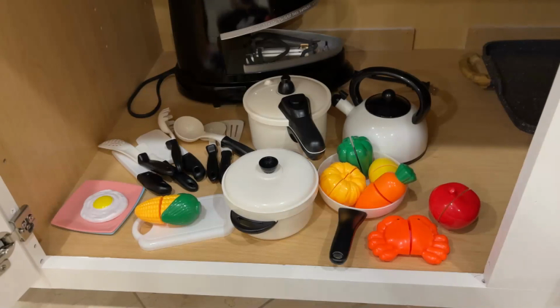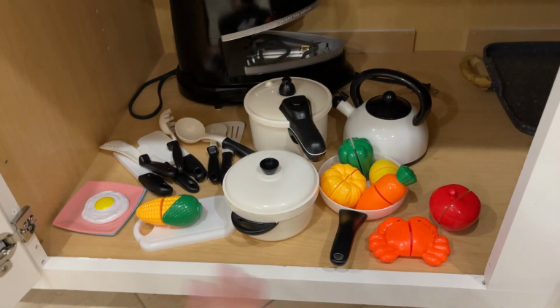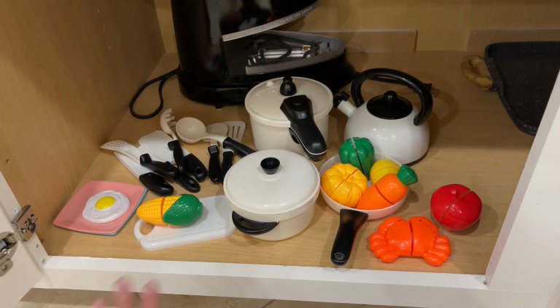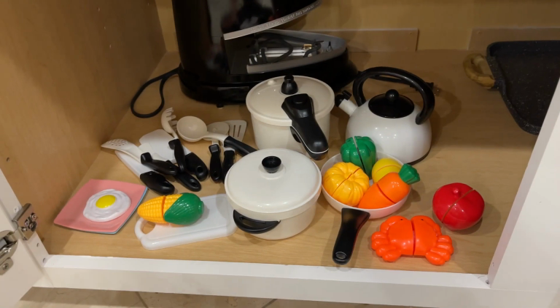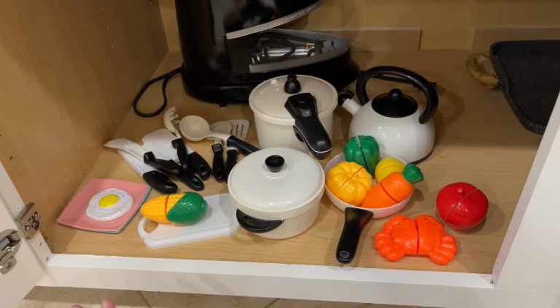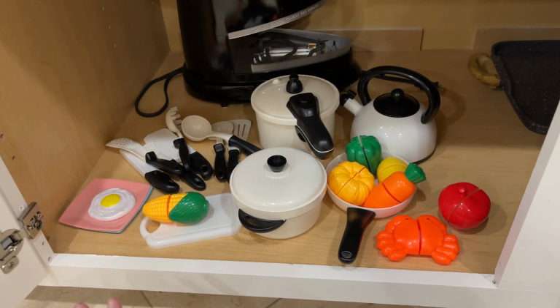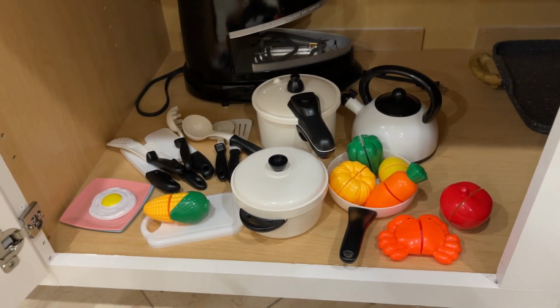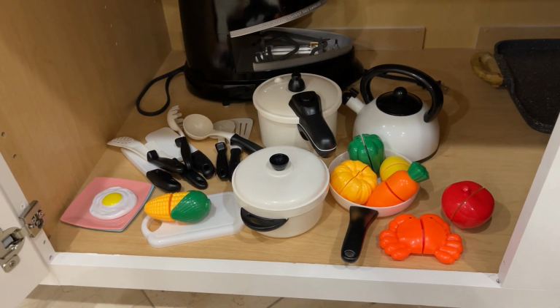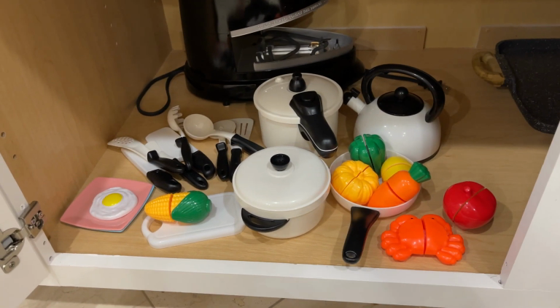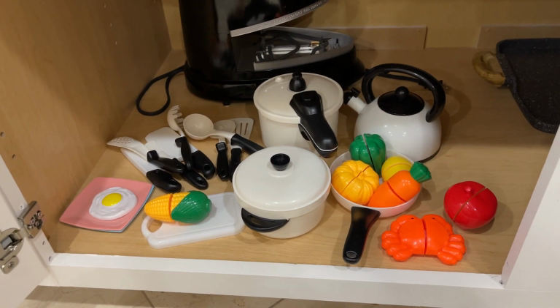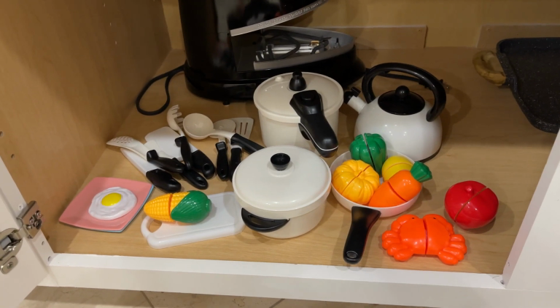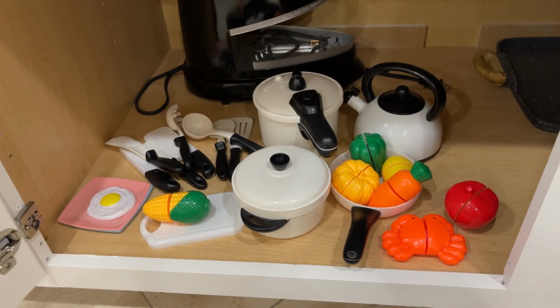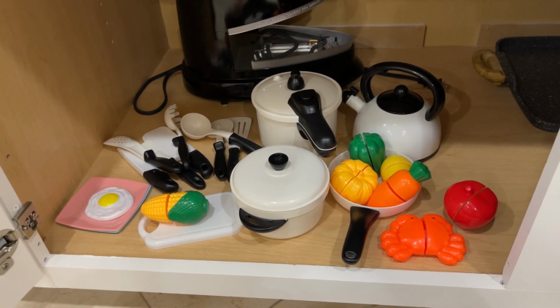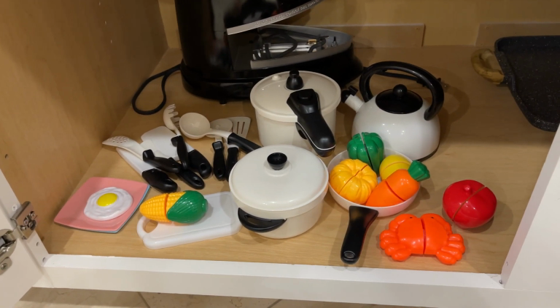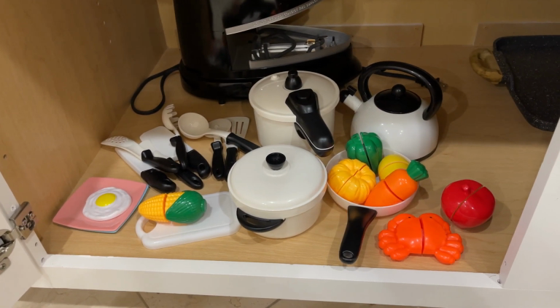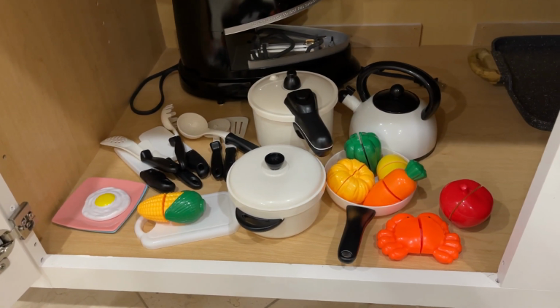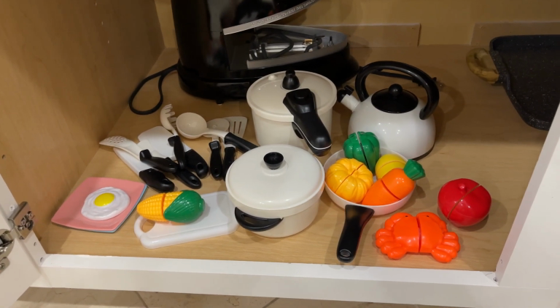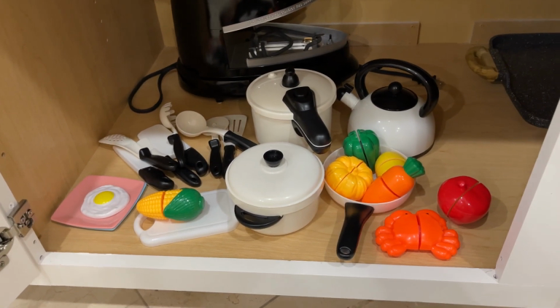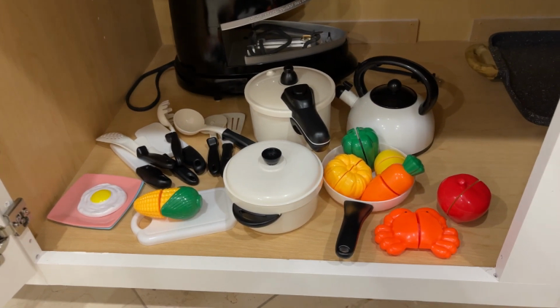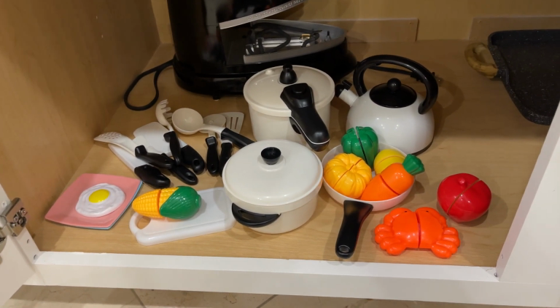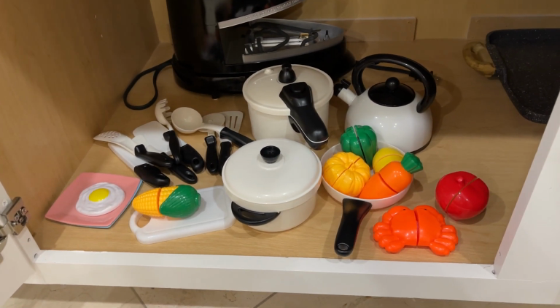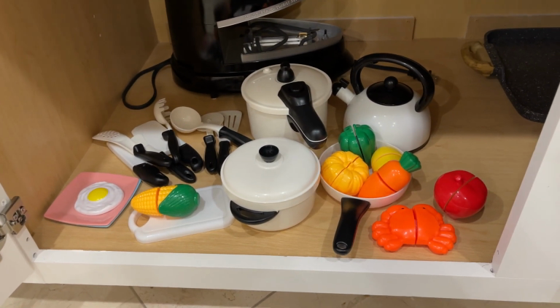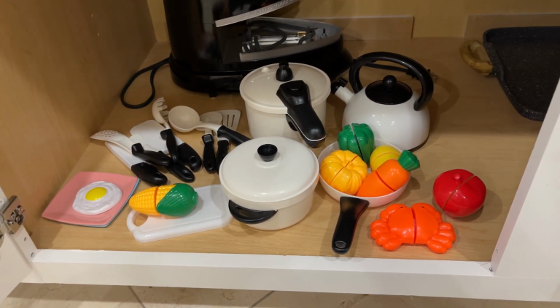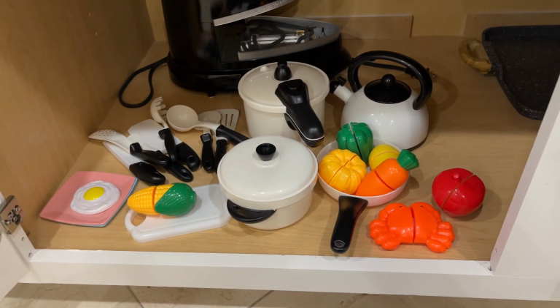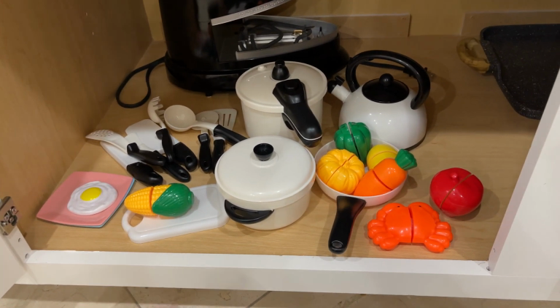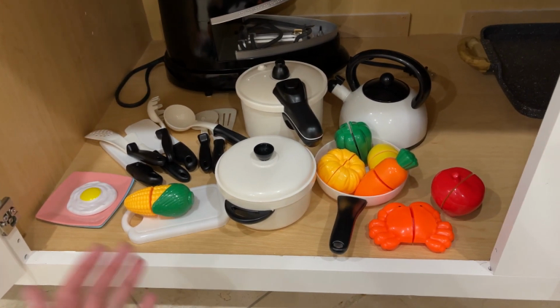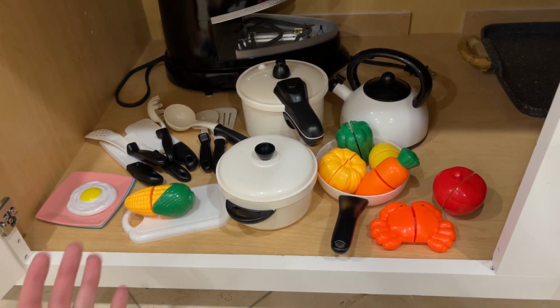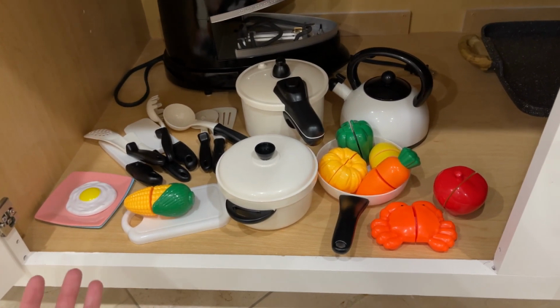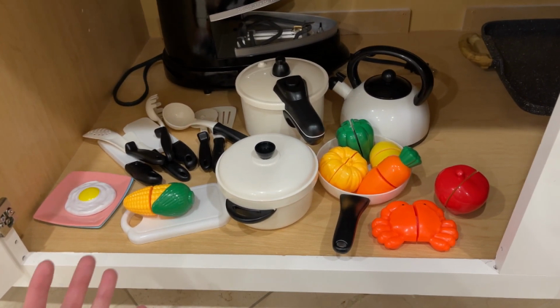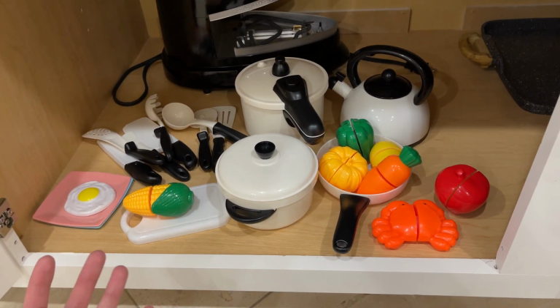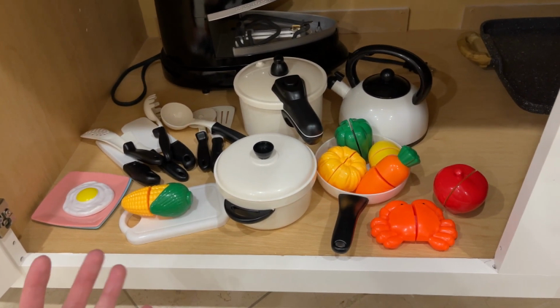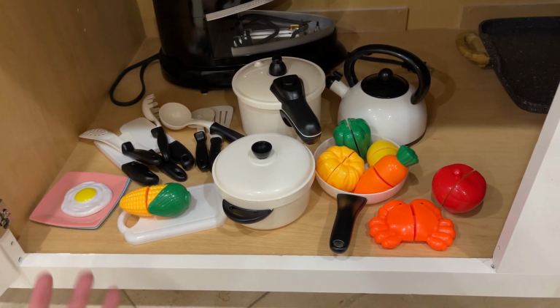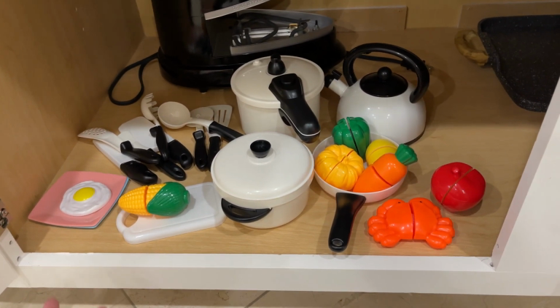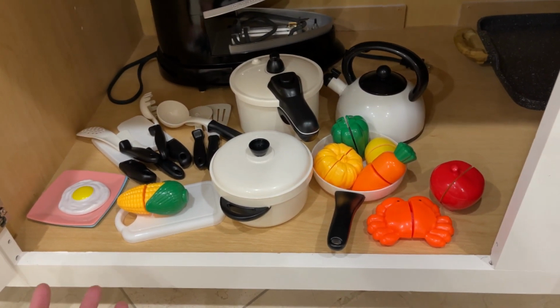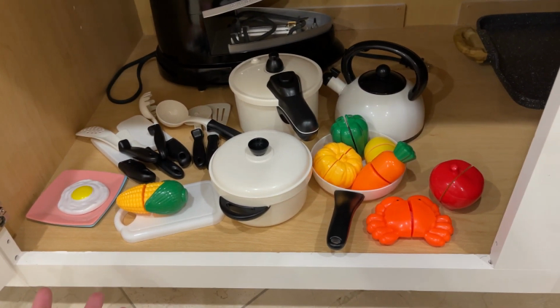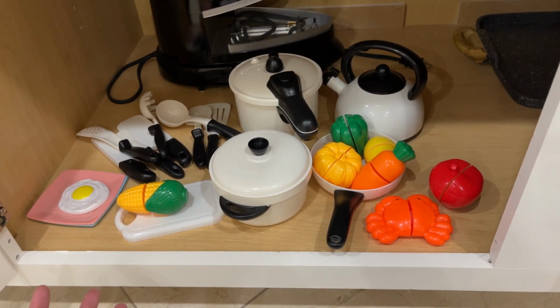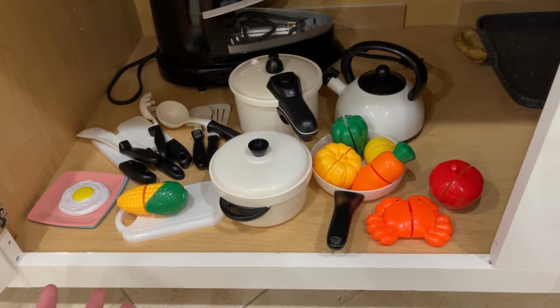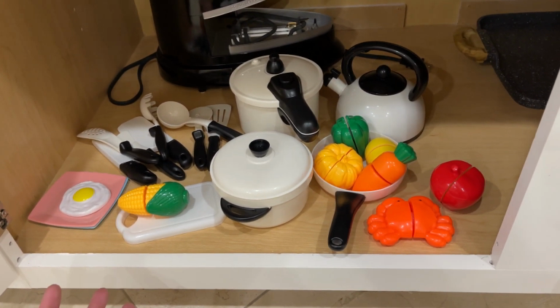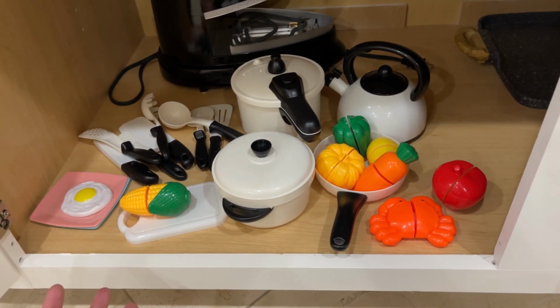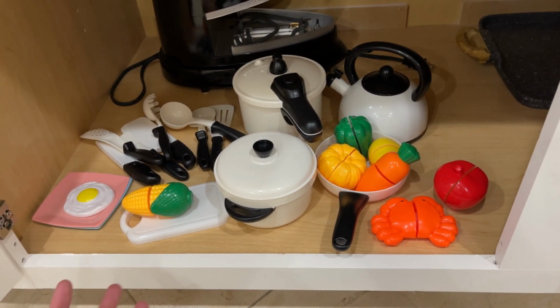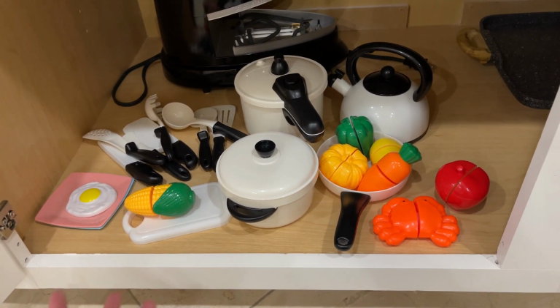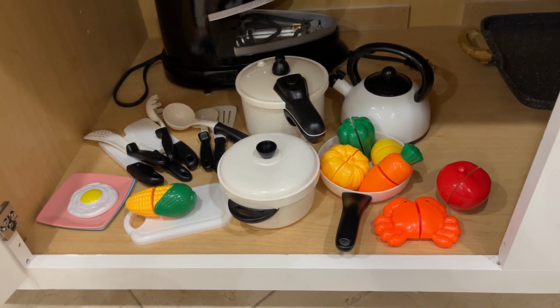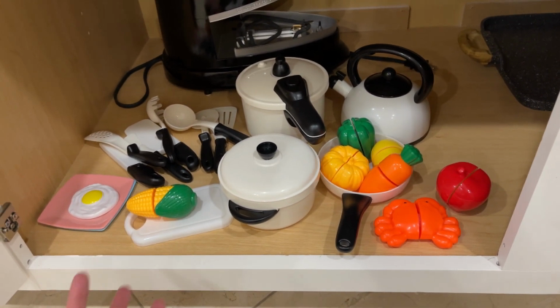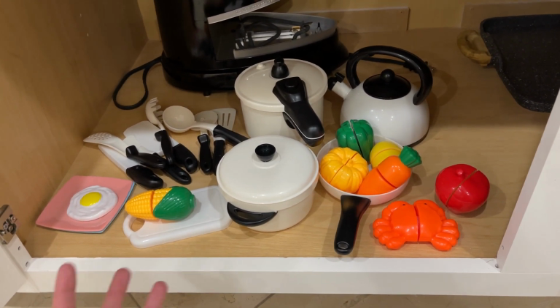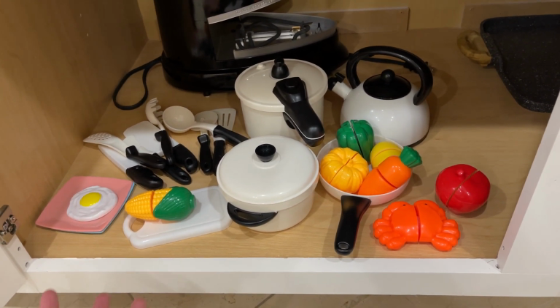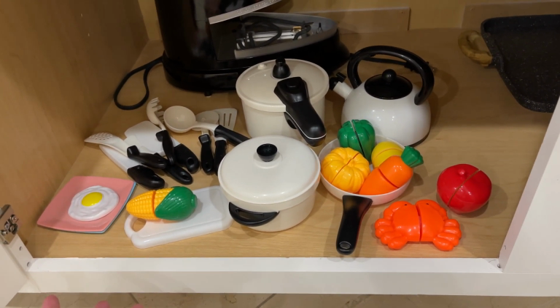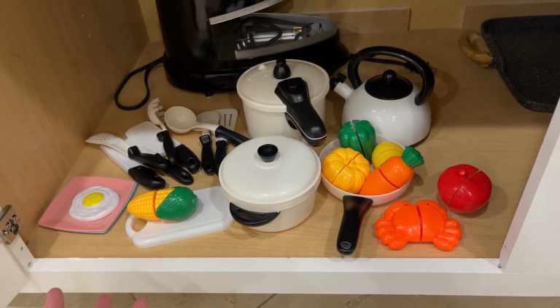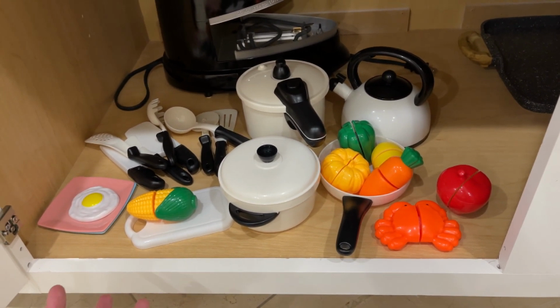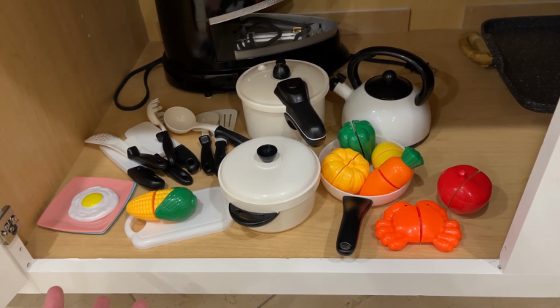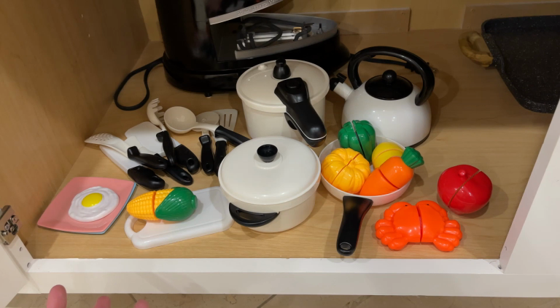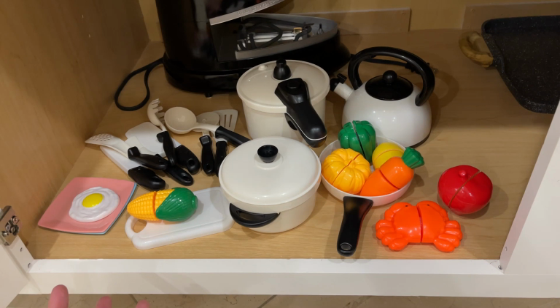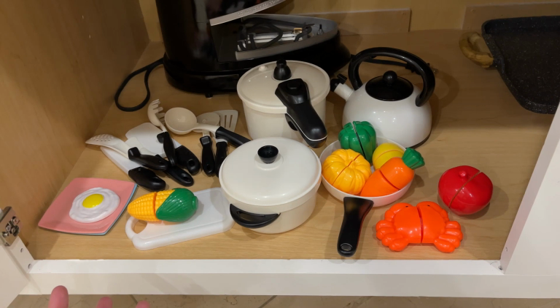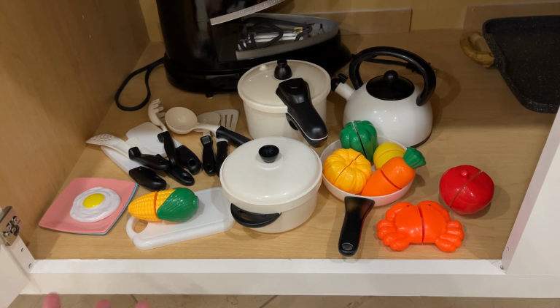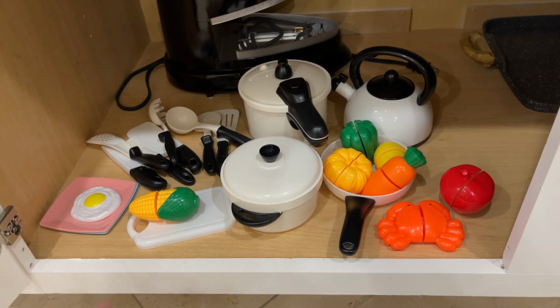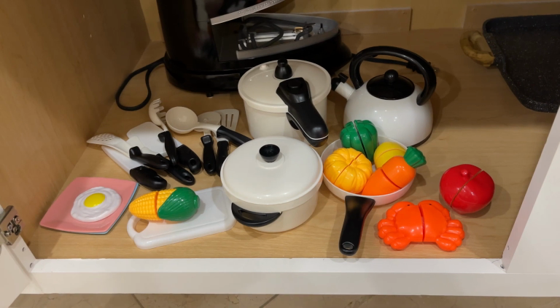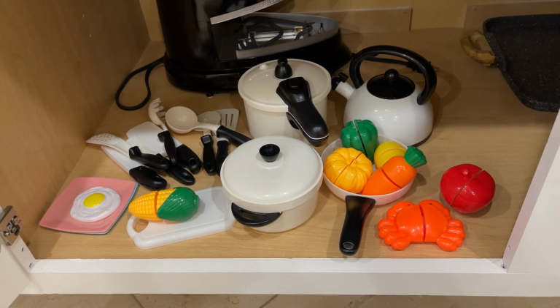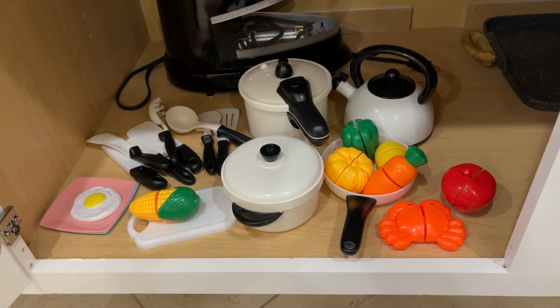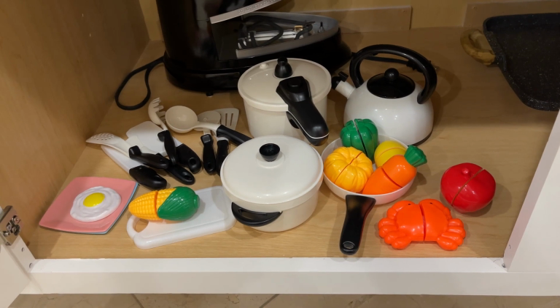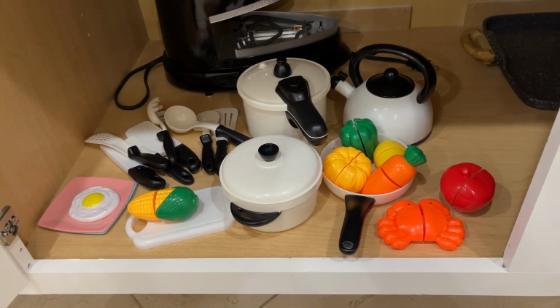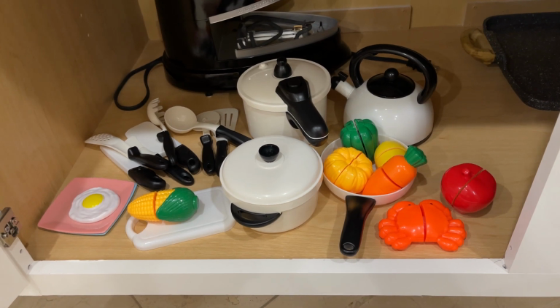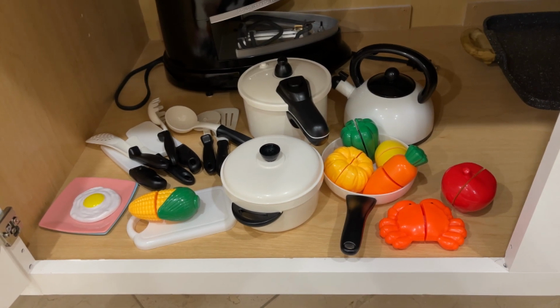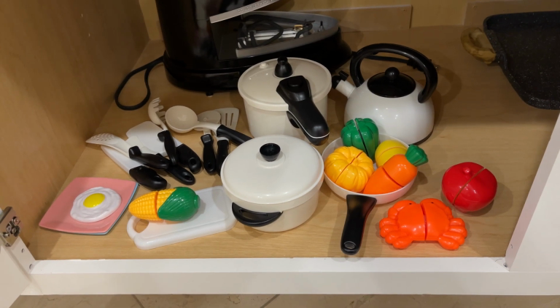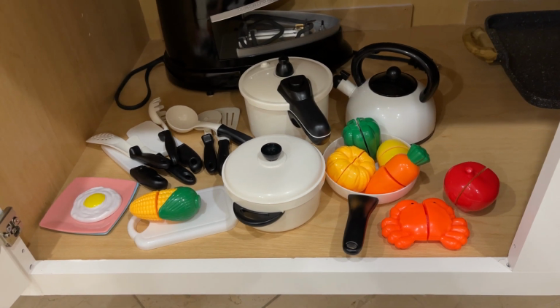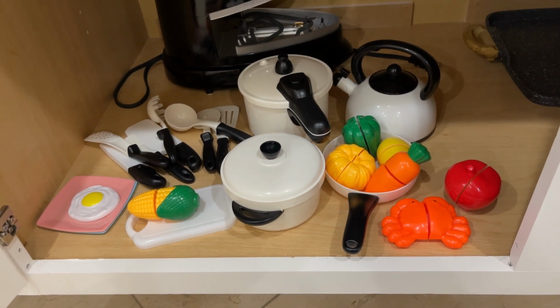Hey guys, today I'm going to do a quick review of this cute kitchen play set that I got for my toddler.